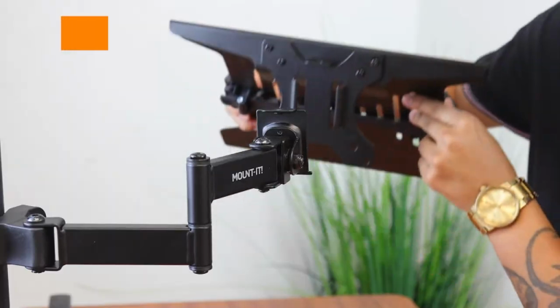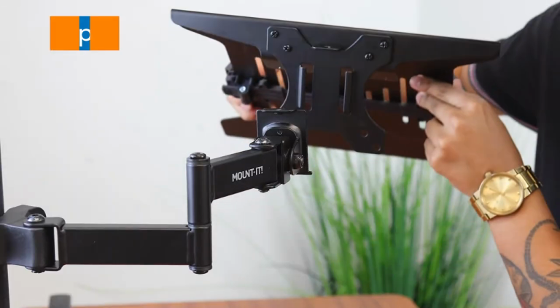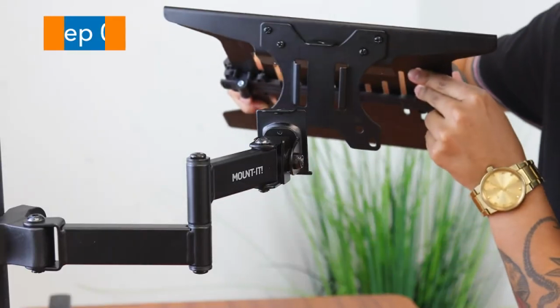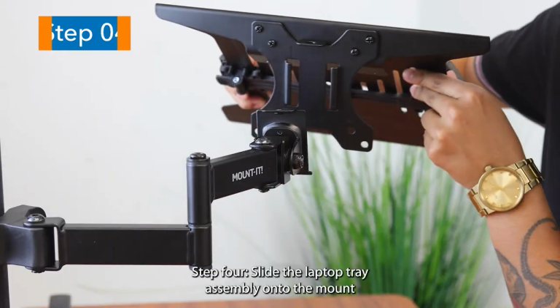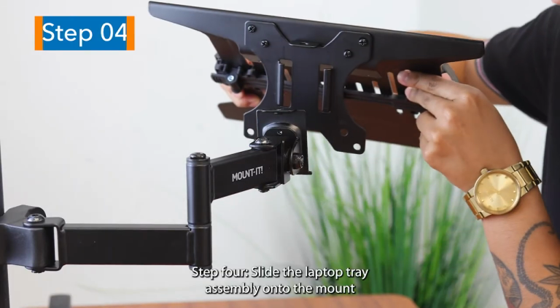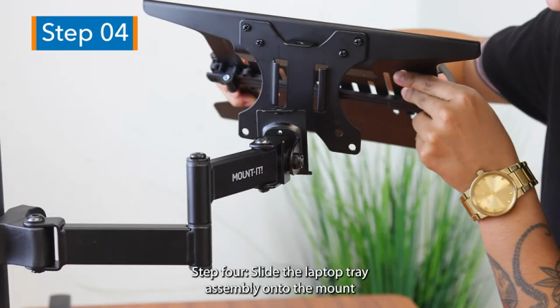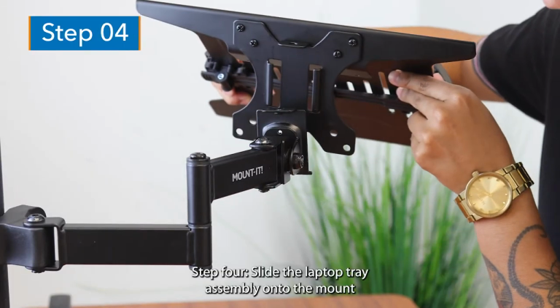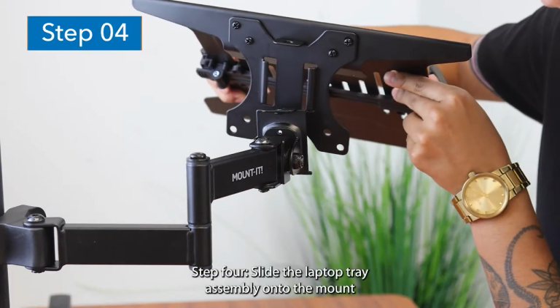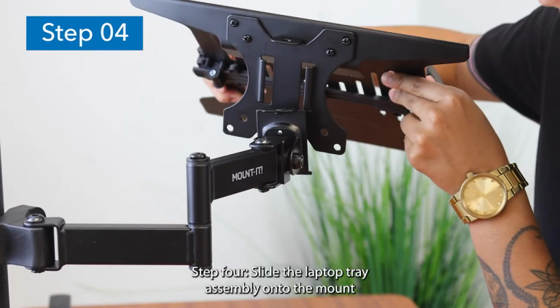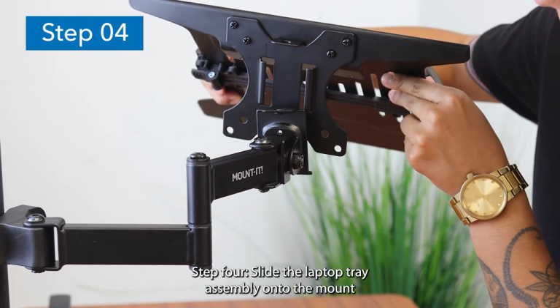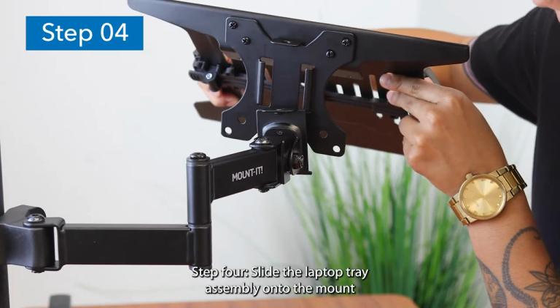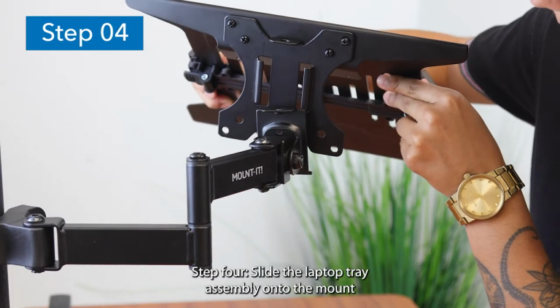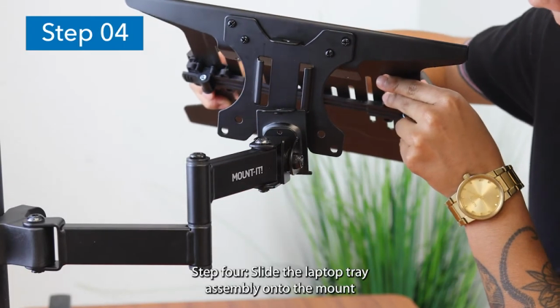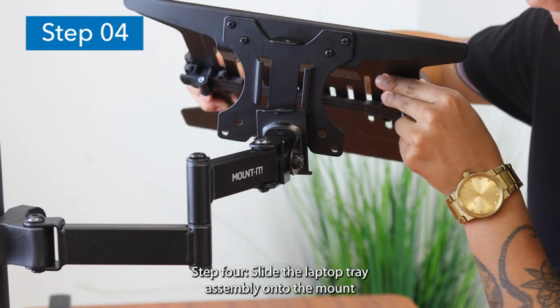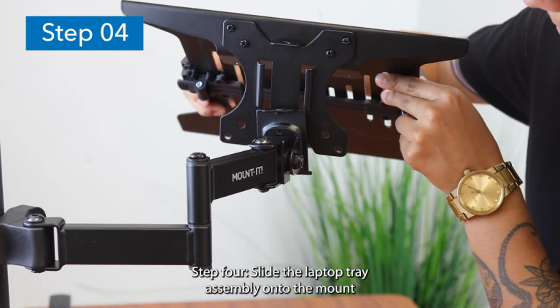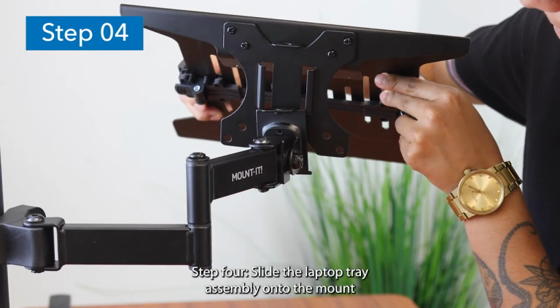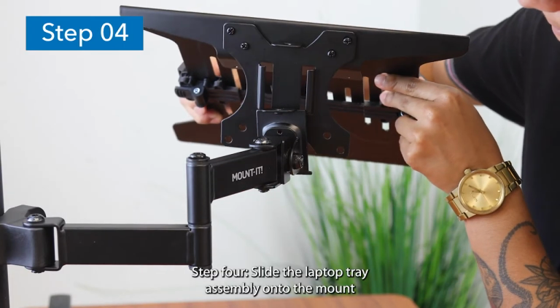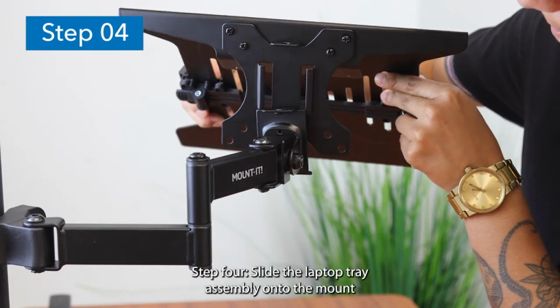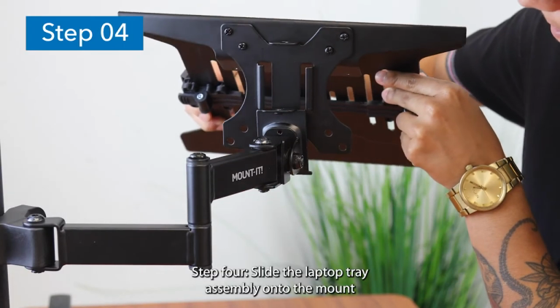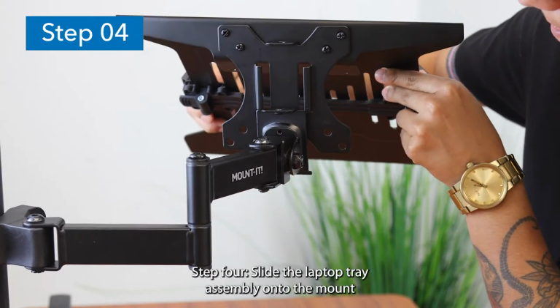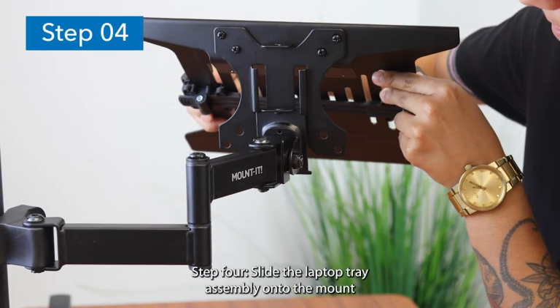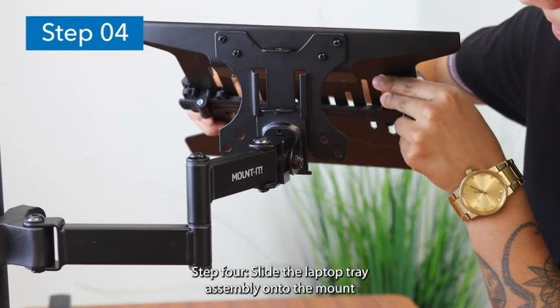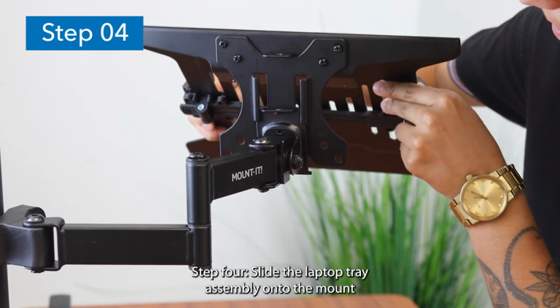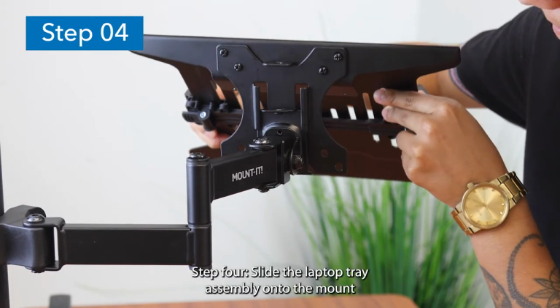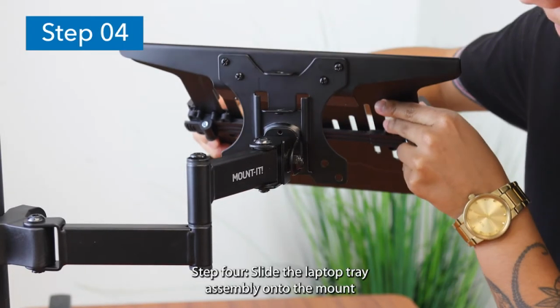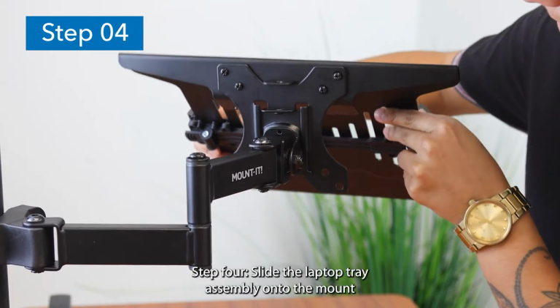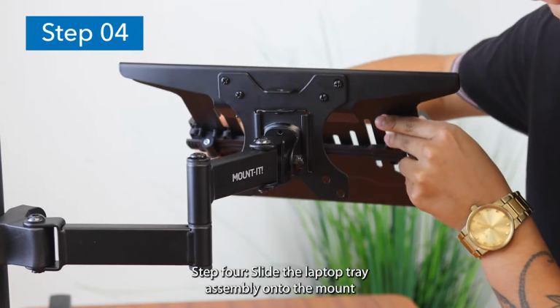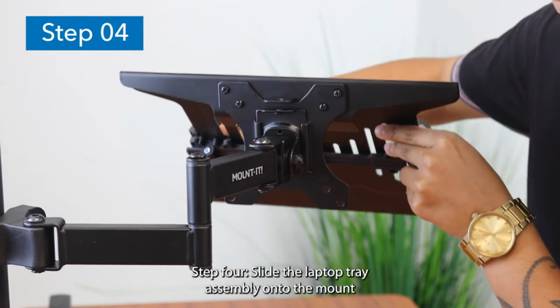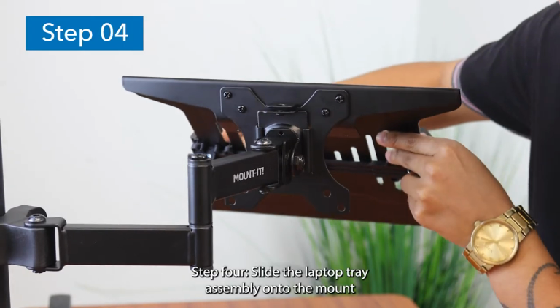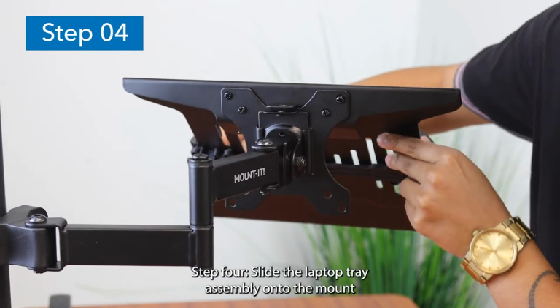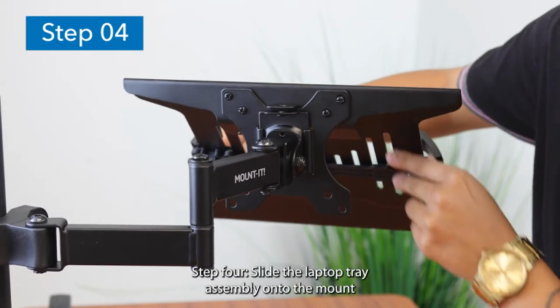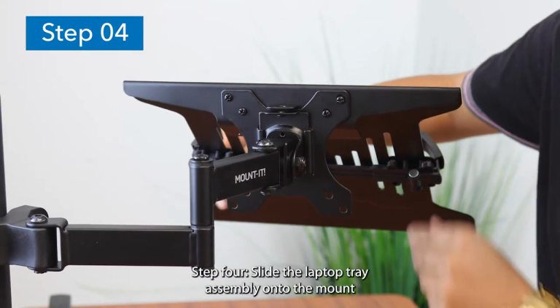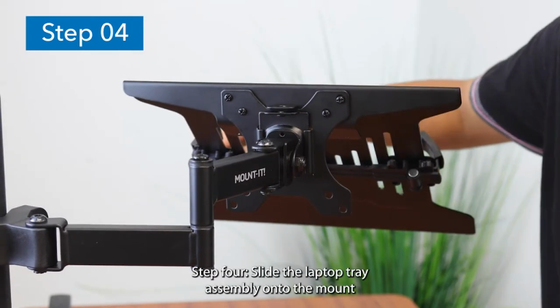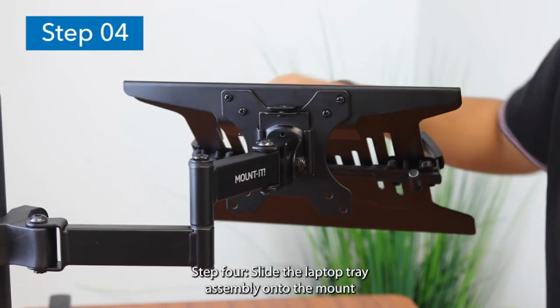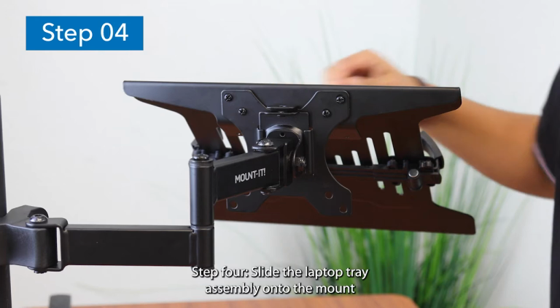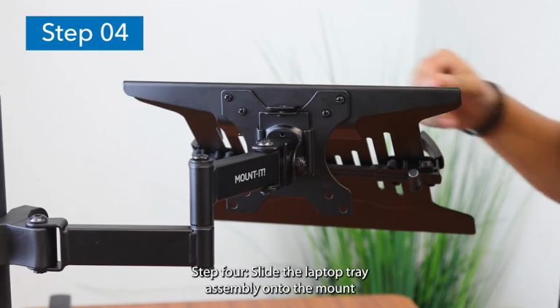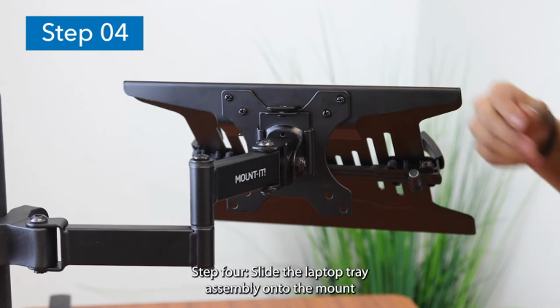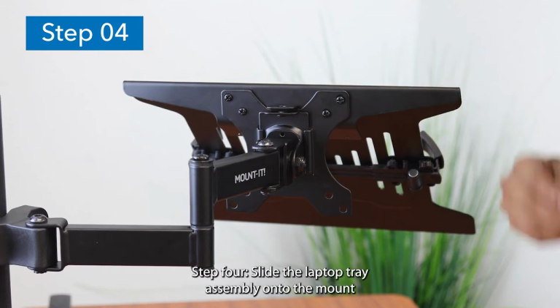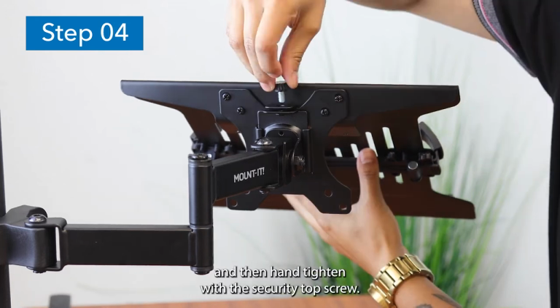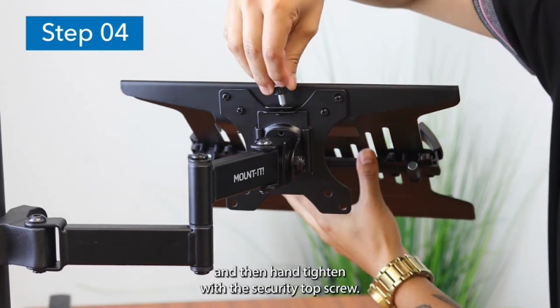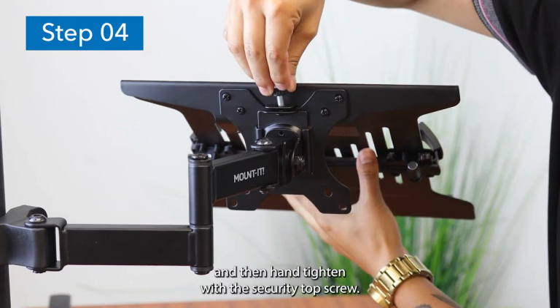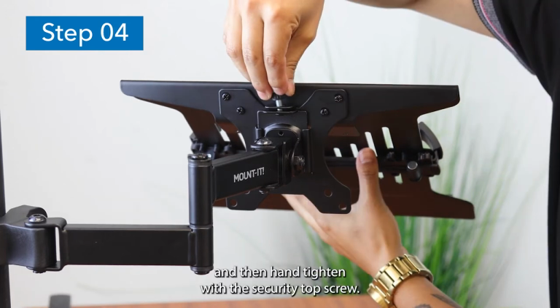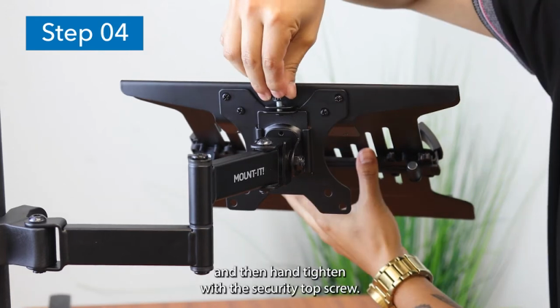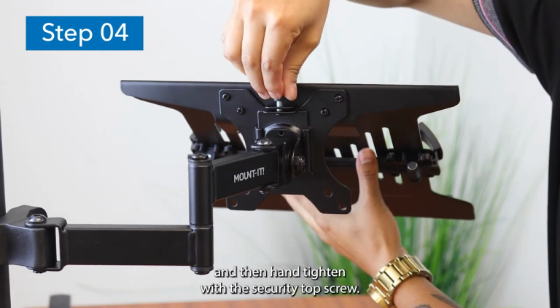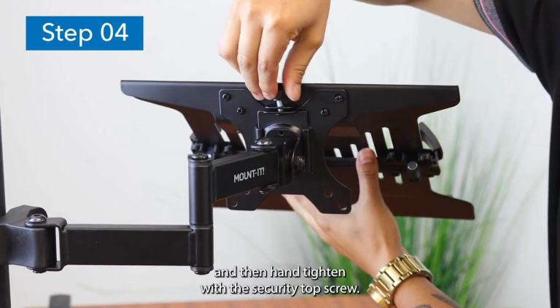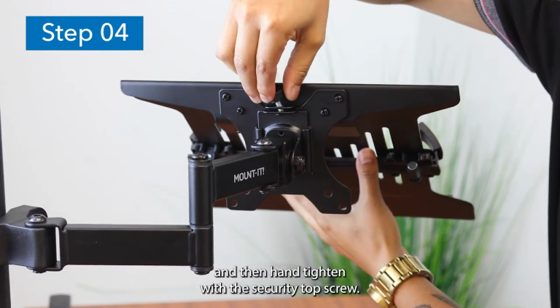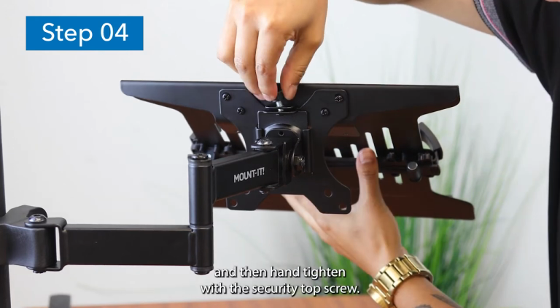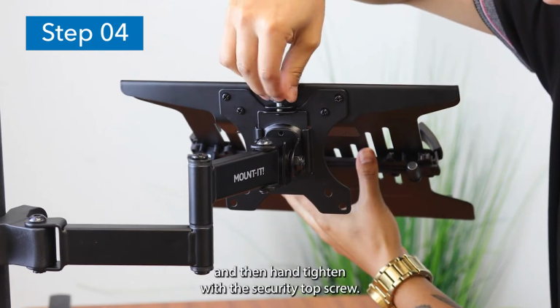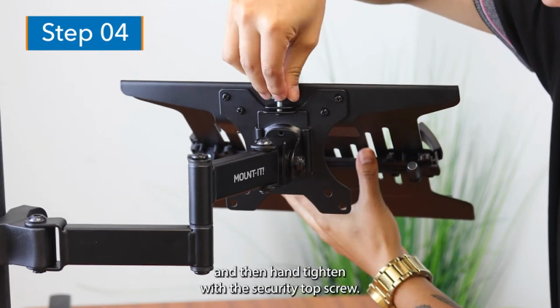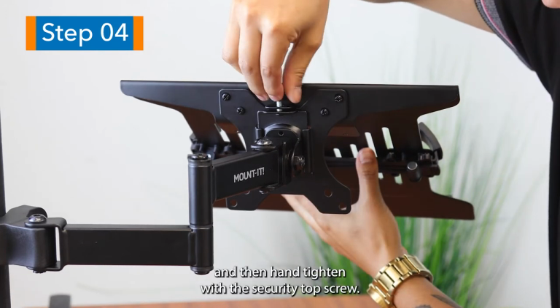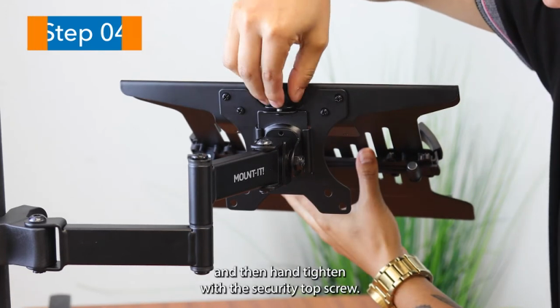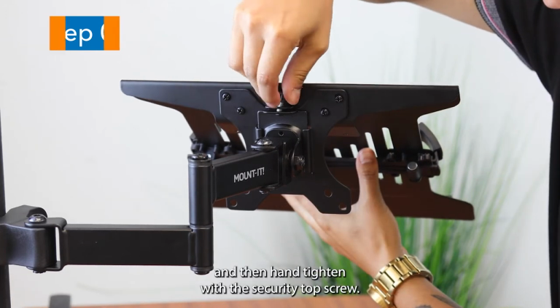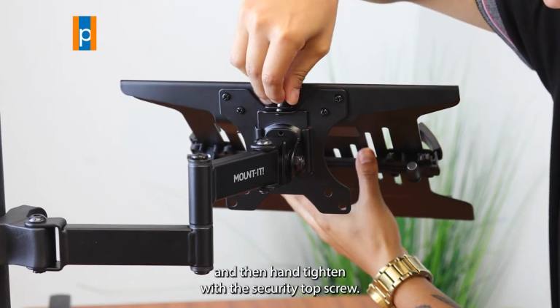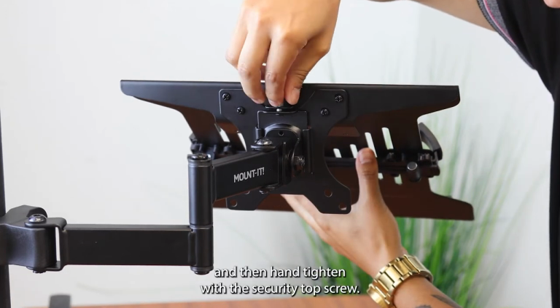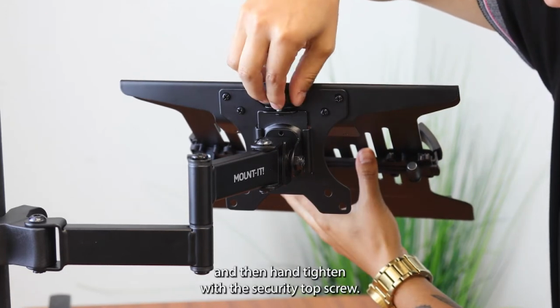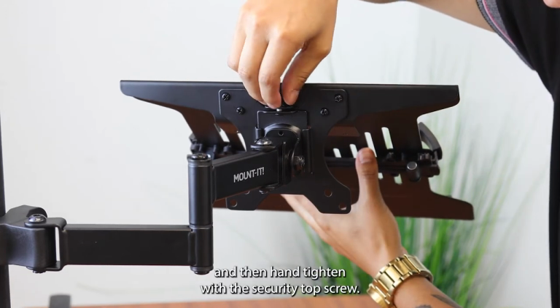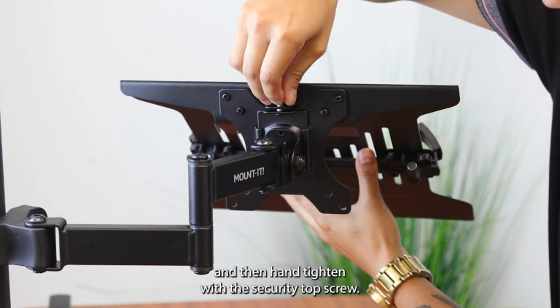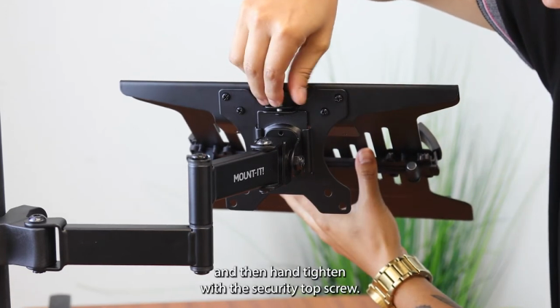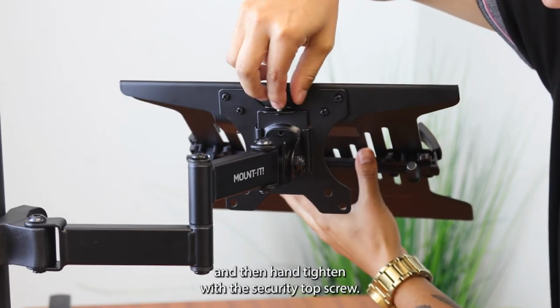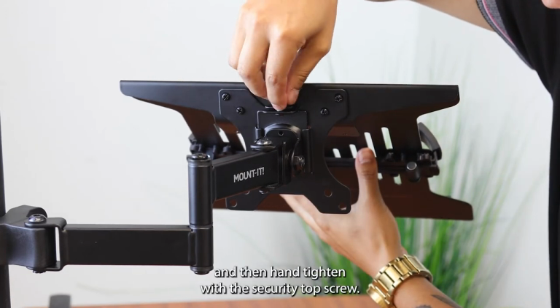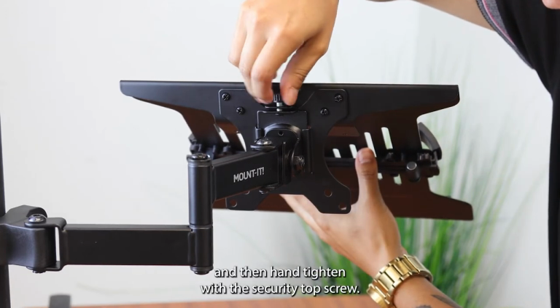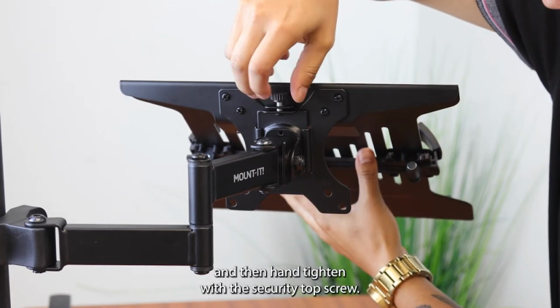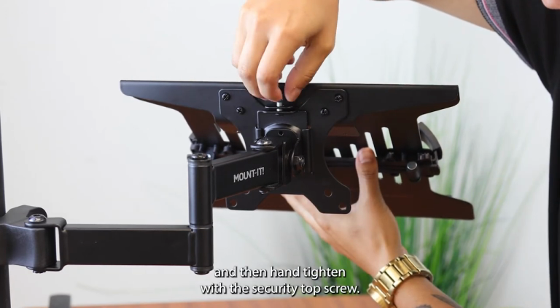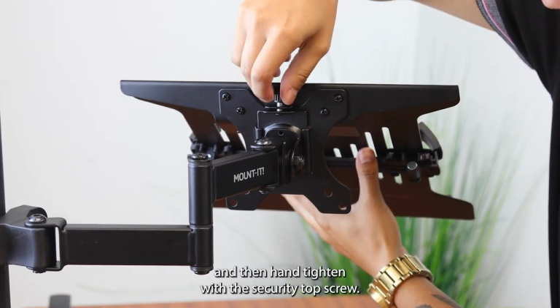Step 4: Slide the laptop tray assembly onto the mount and then hand tighten with the security top screw.